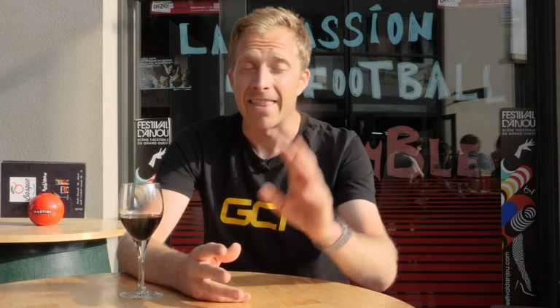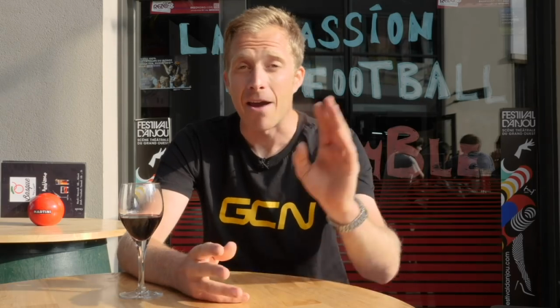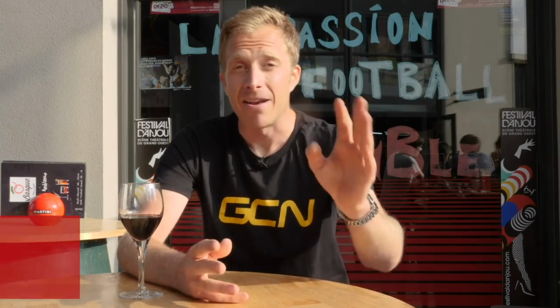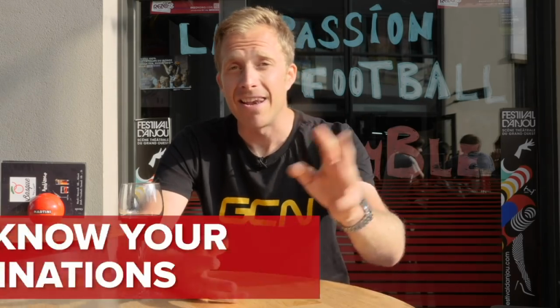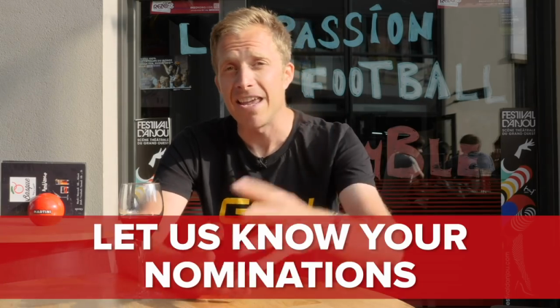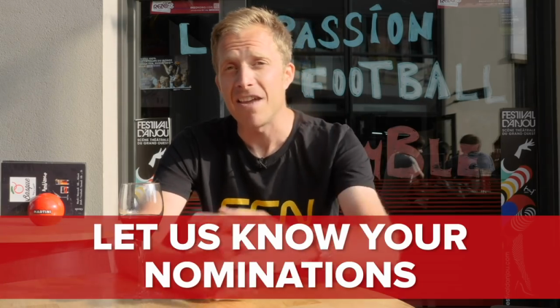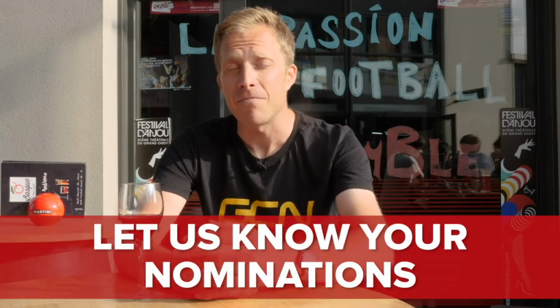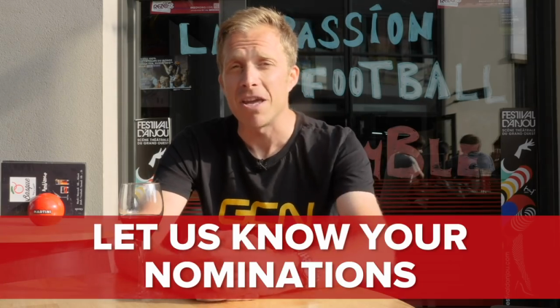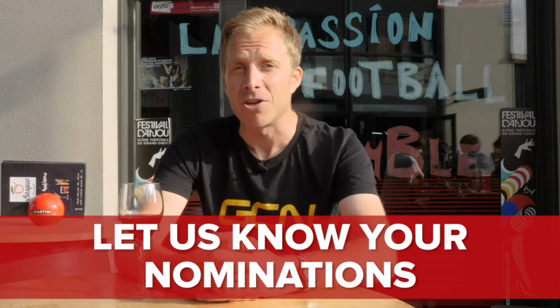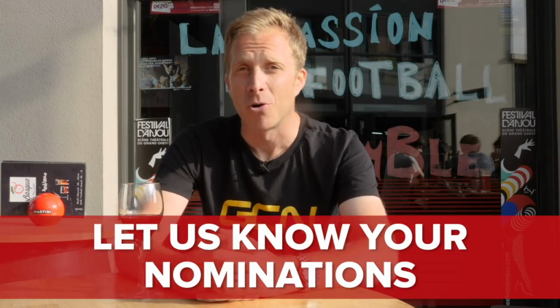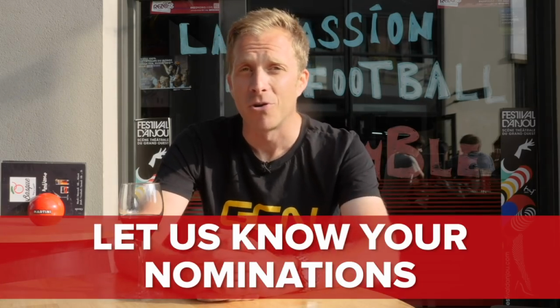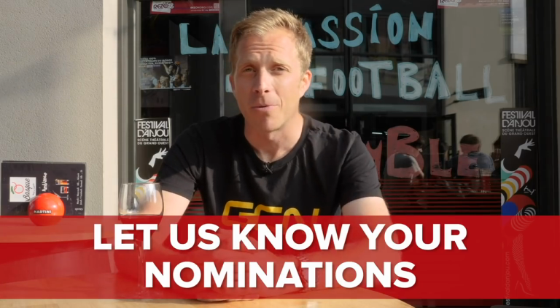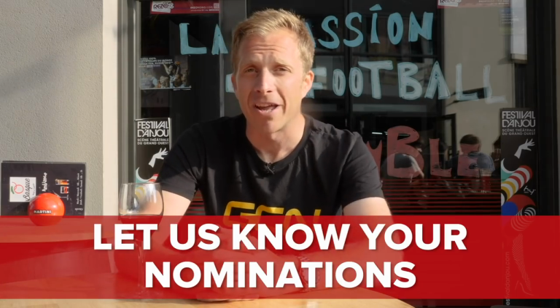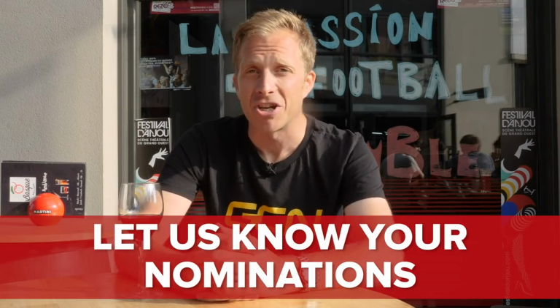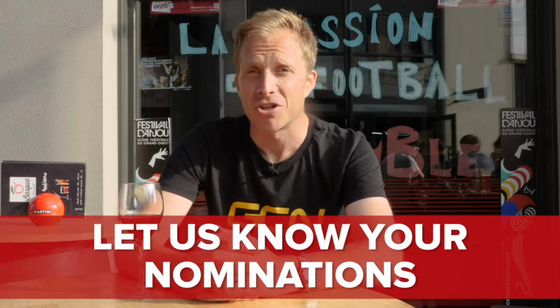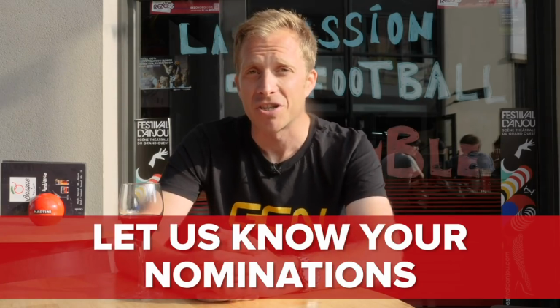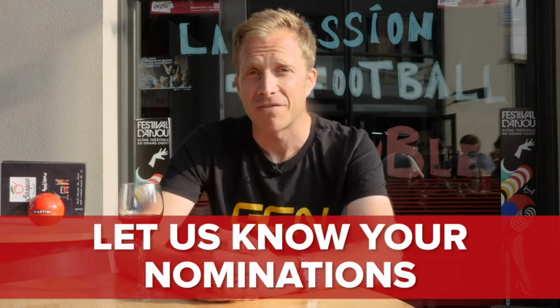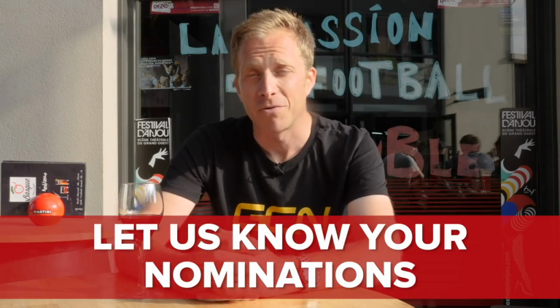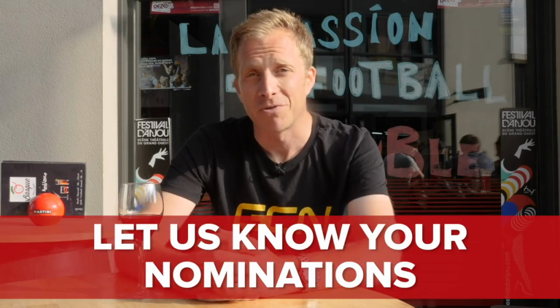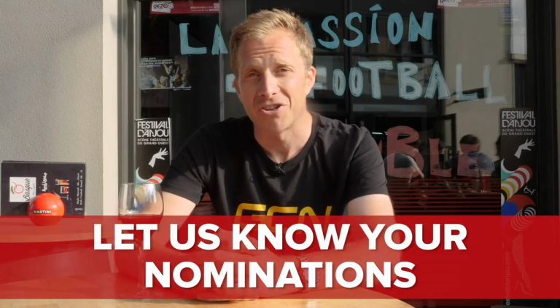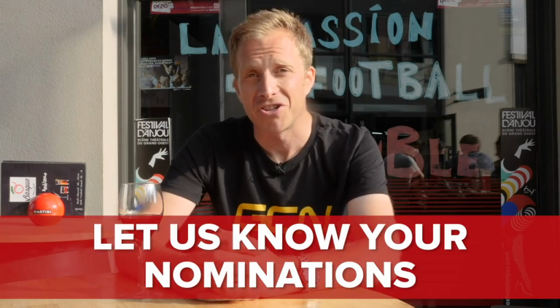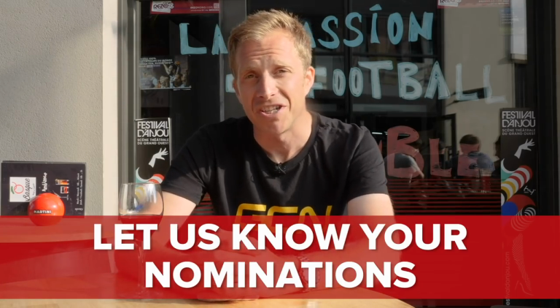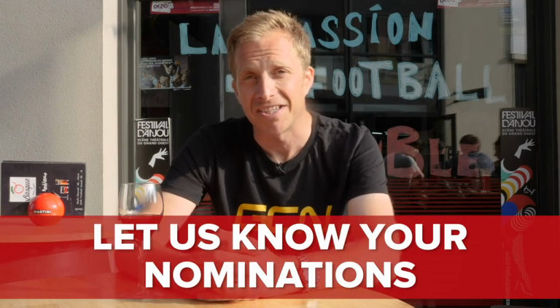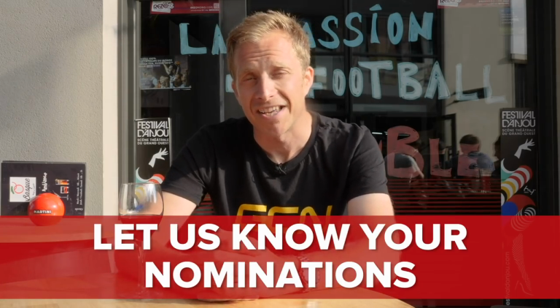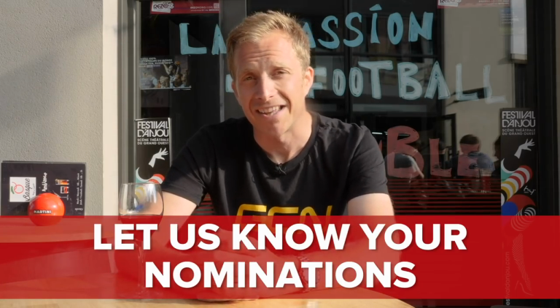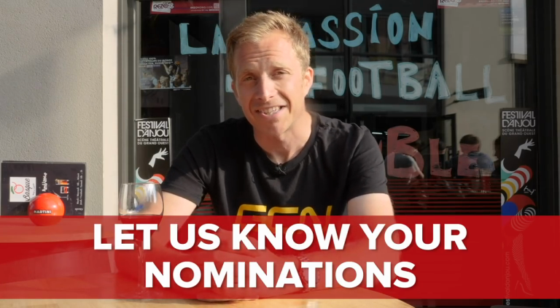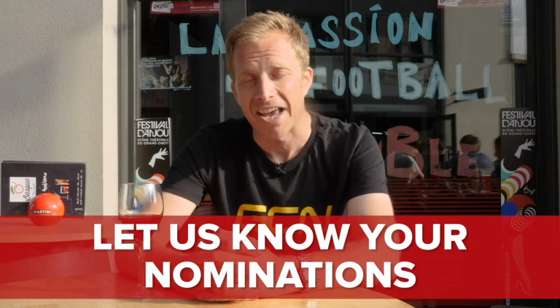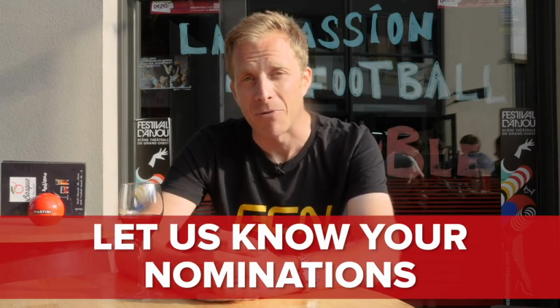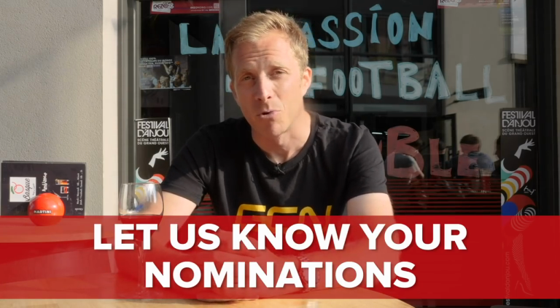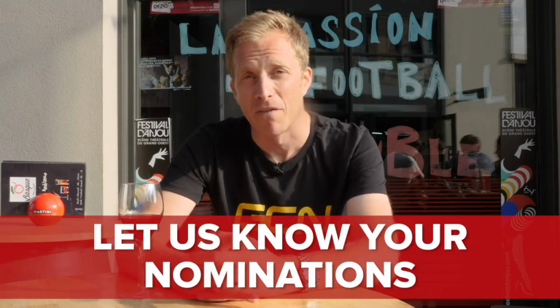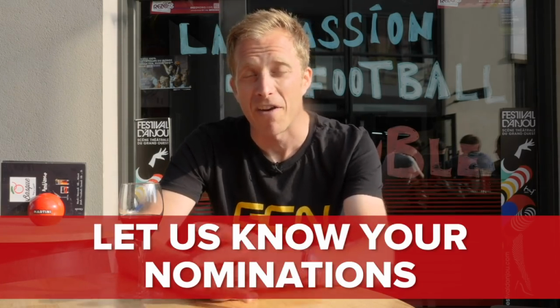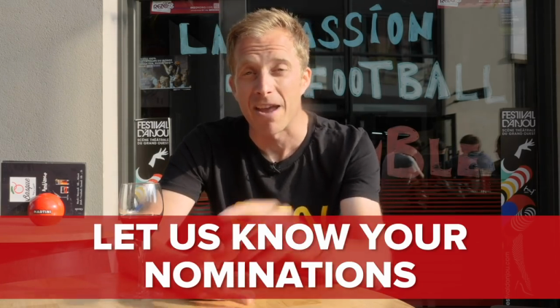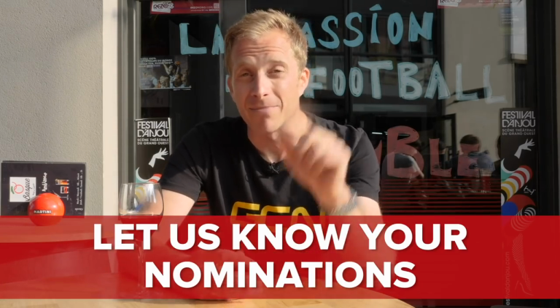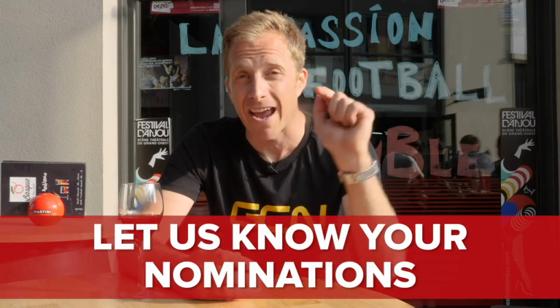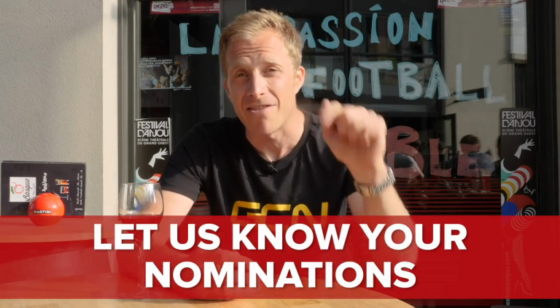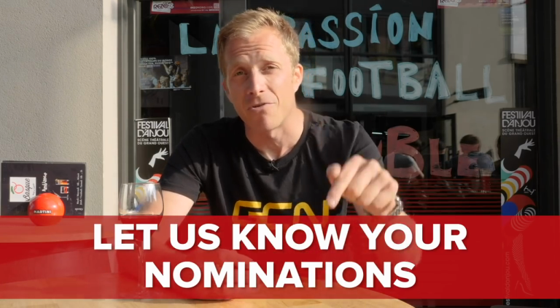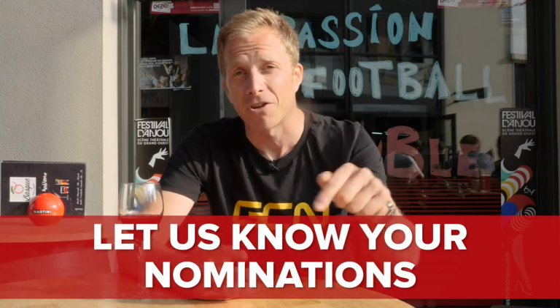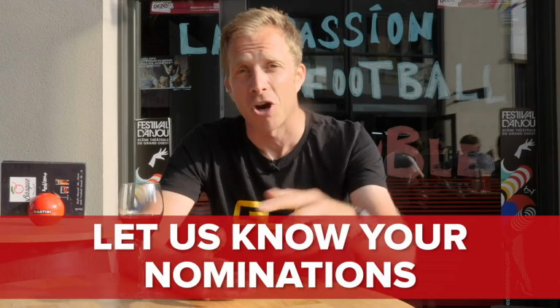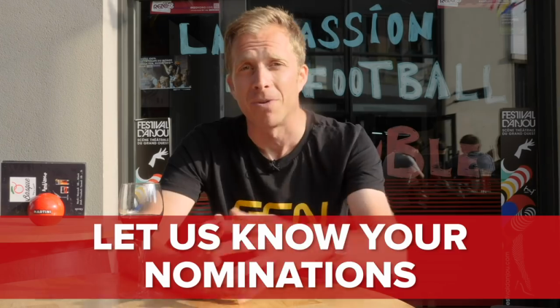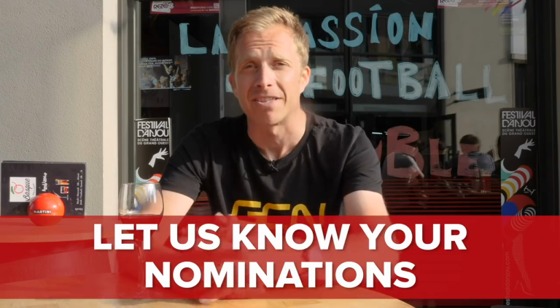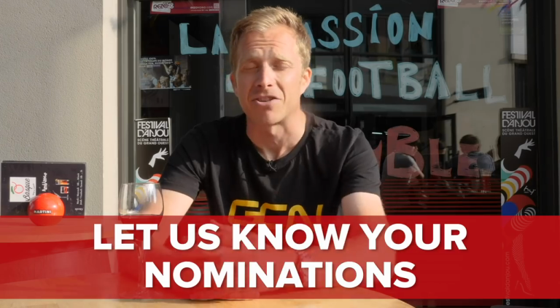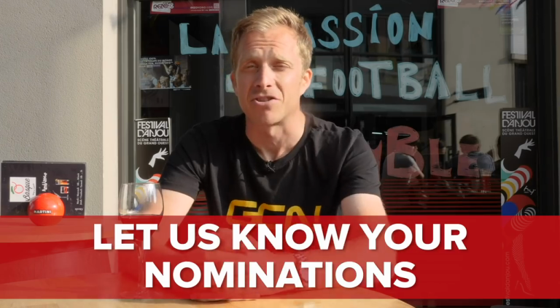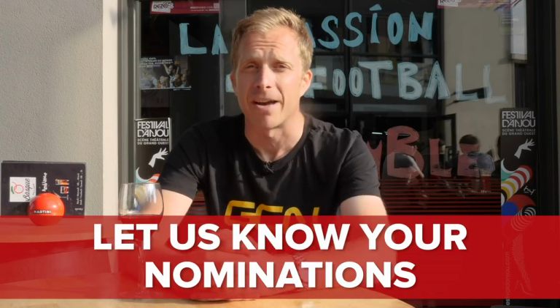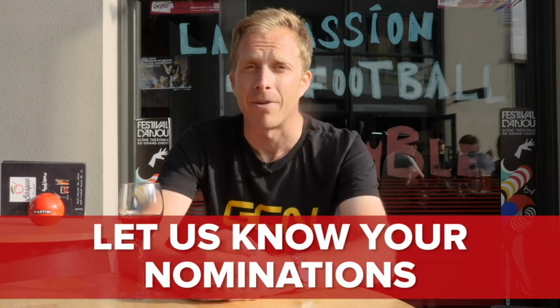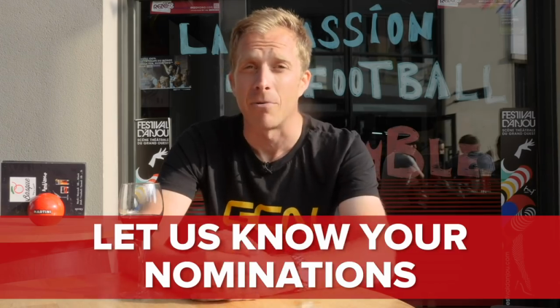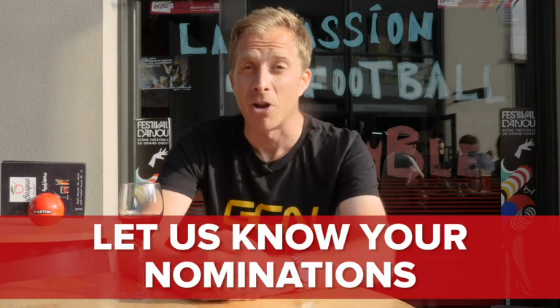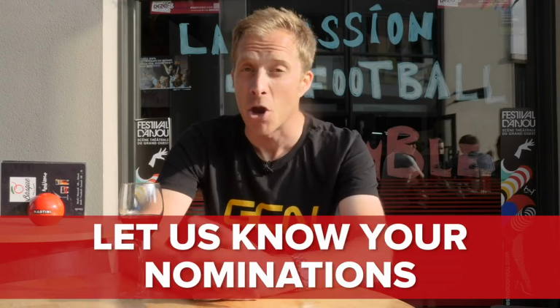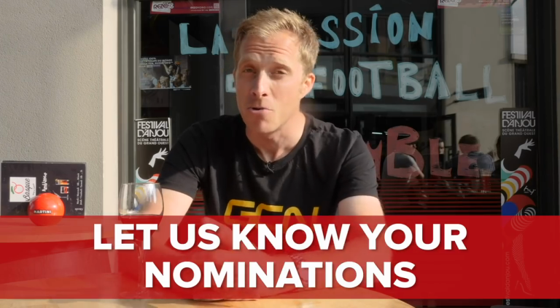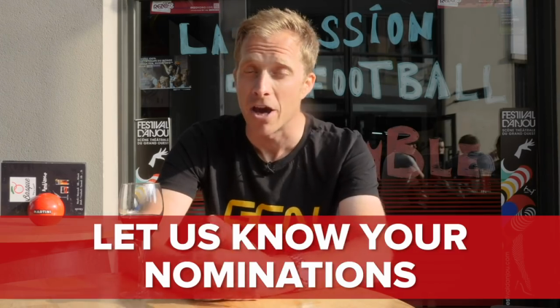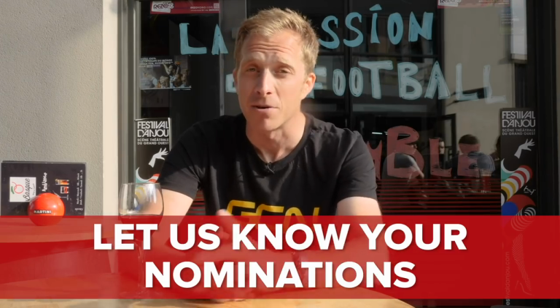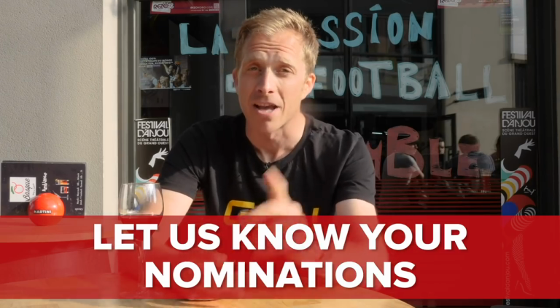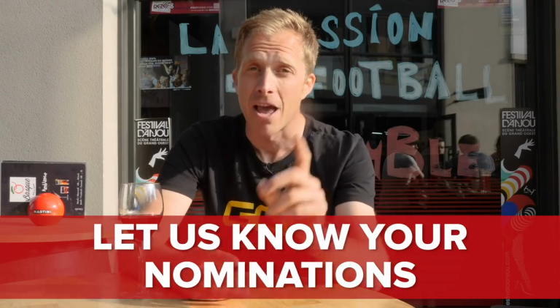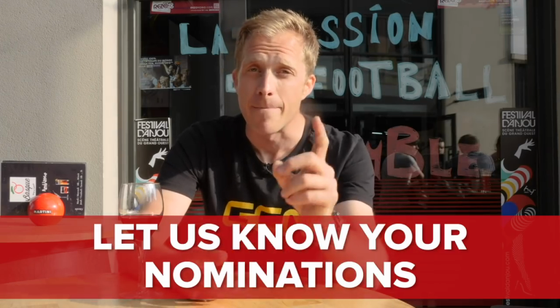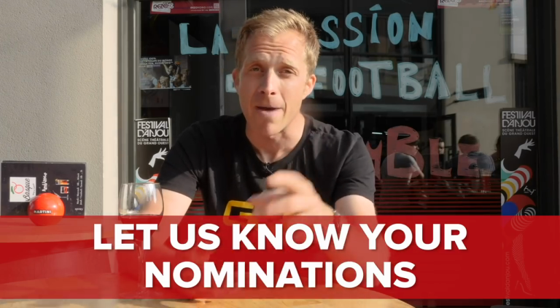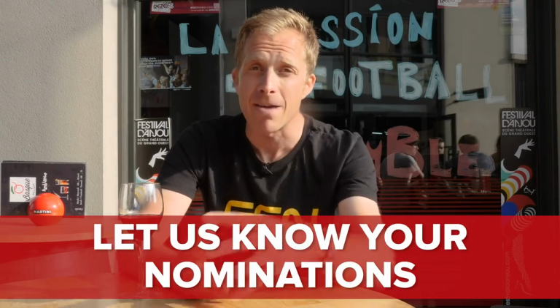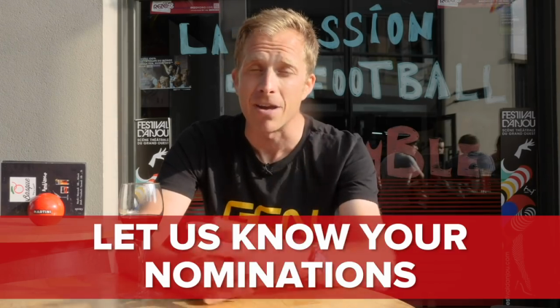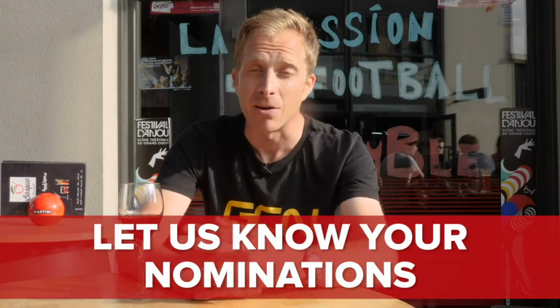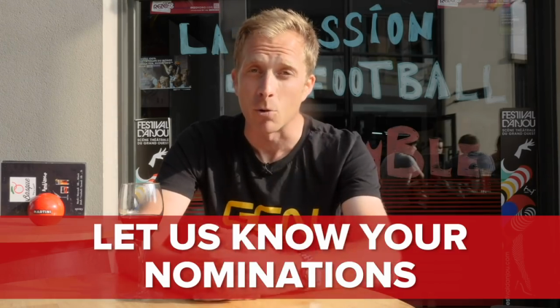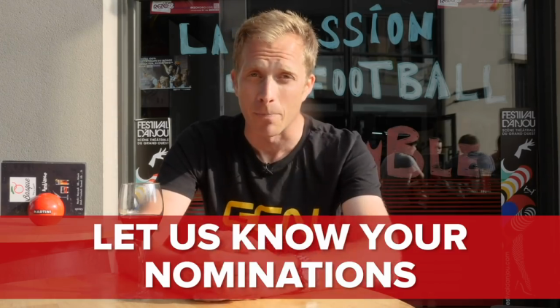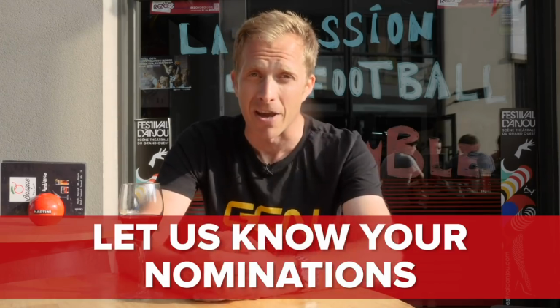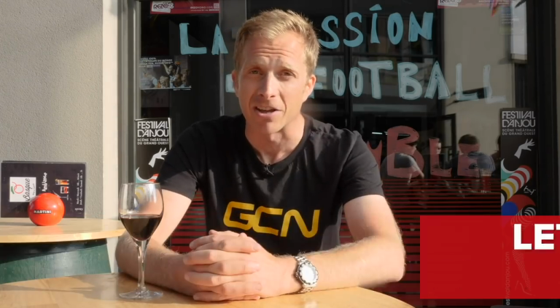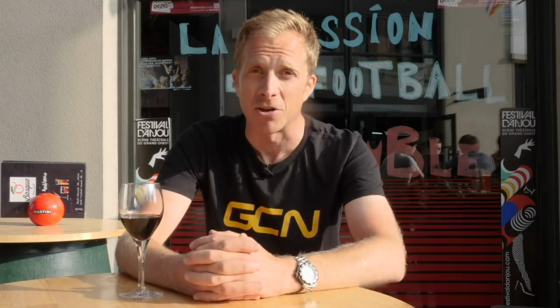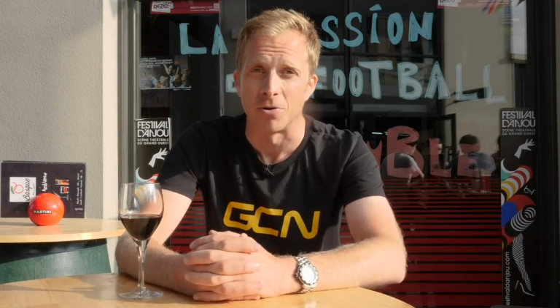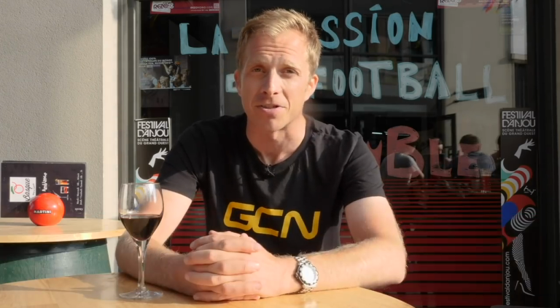Leave your nominations for the GCN Tech Wall of Fame in the comments section below, and who knows — maybe we'll pick yours.